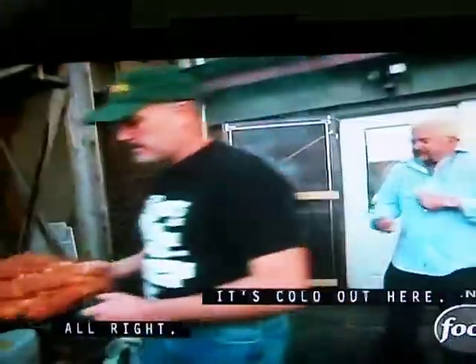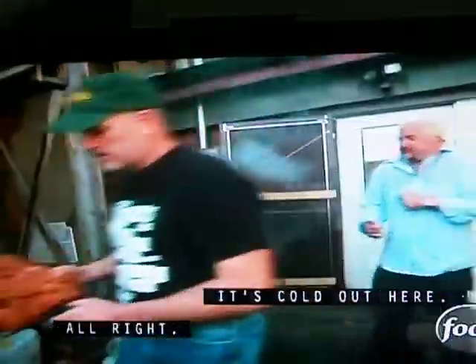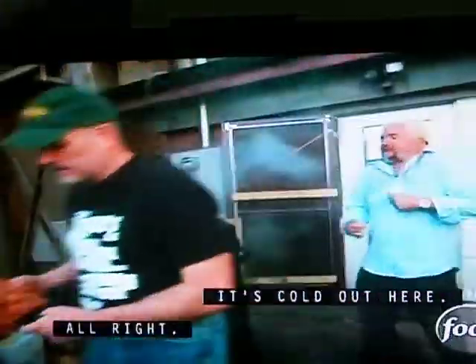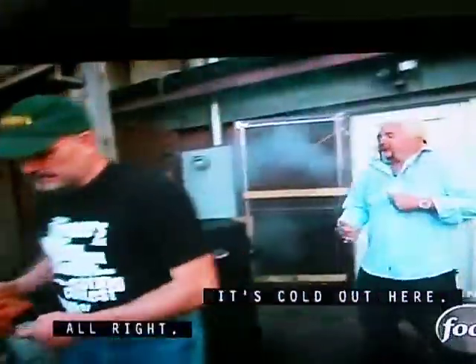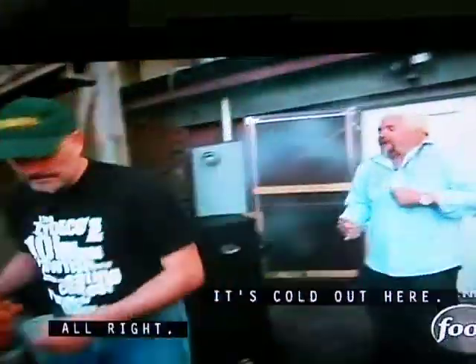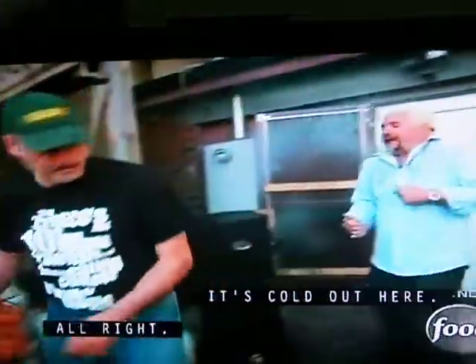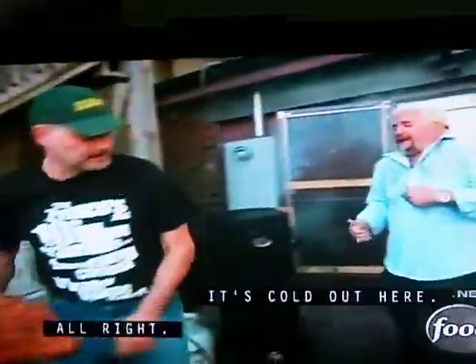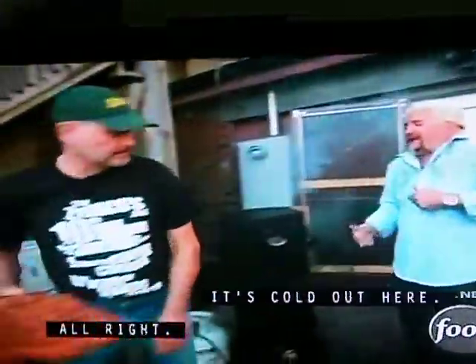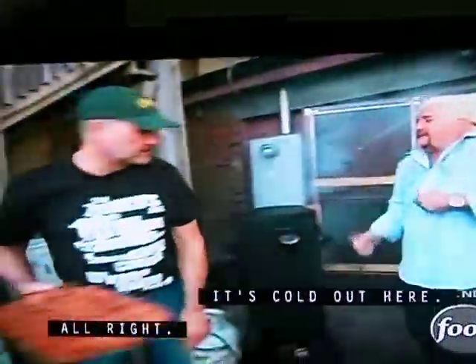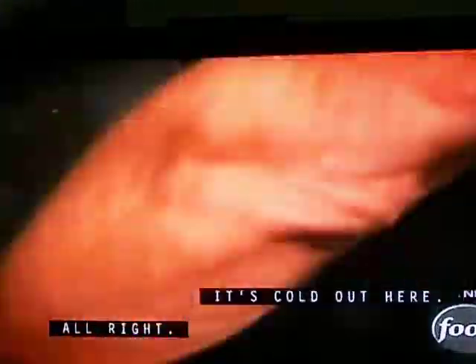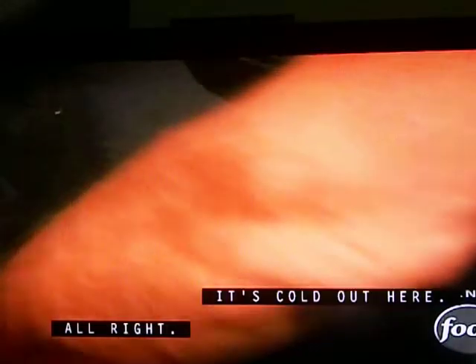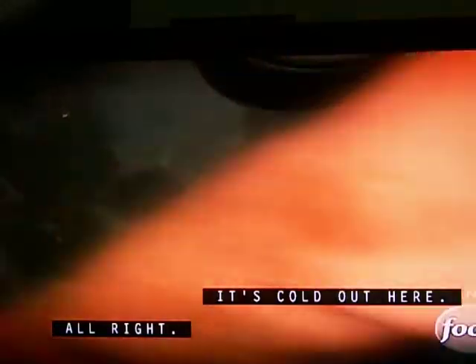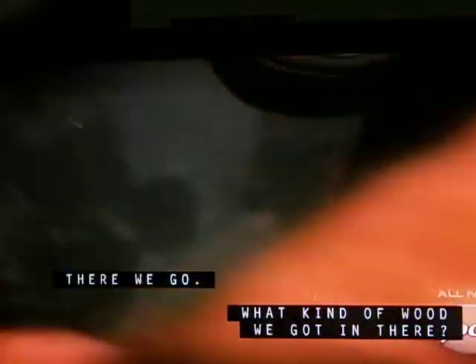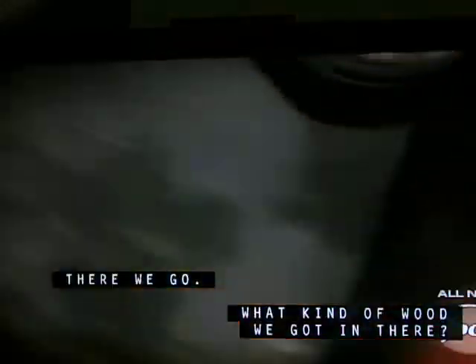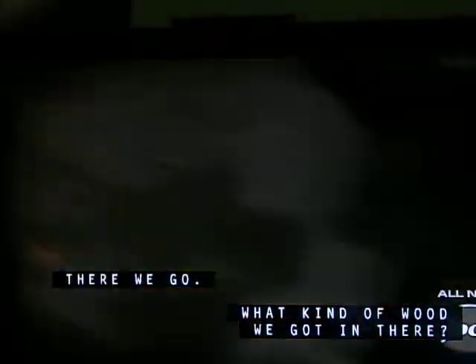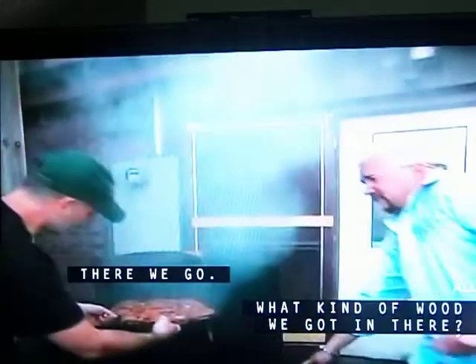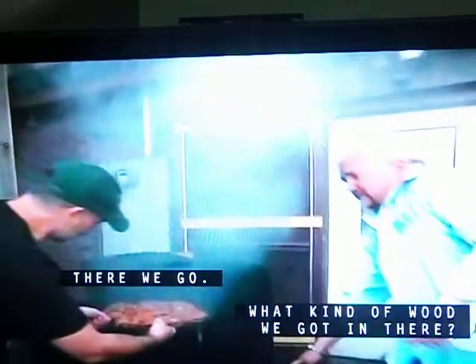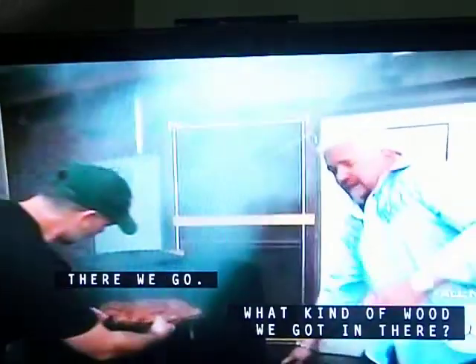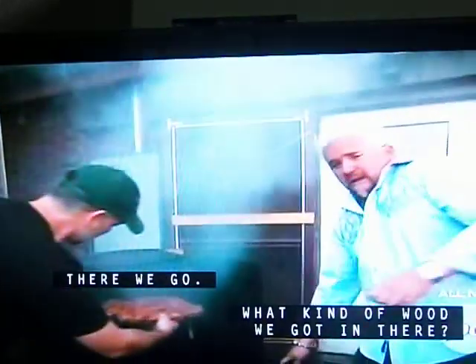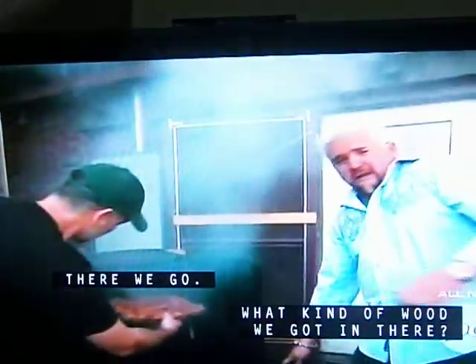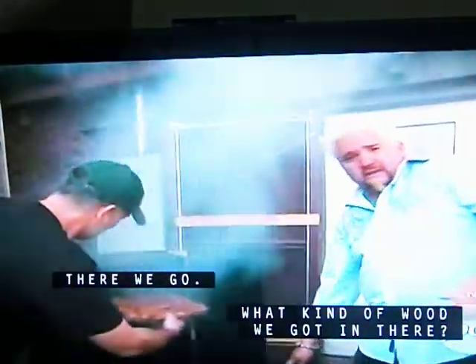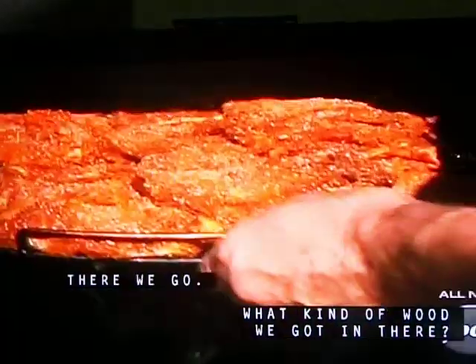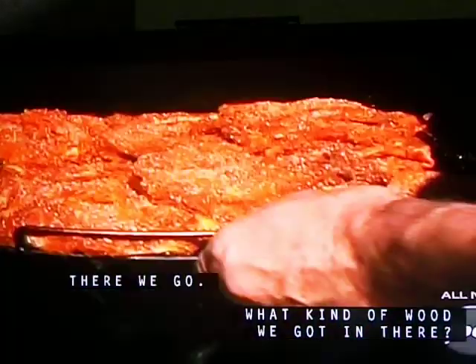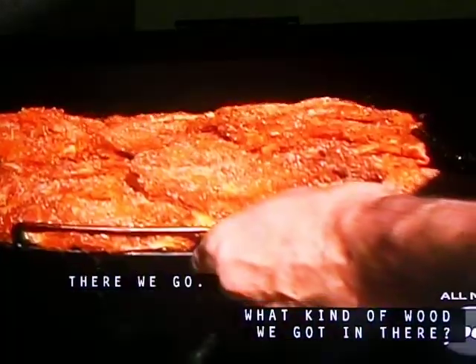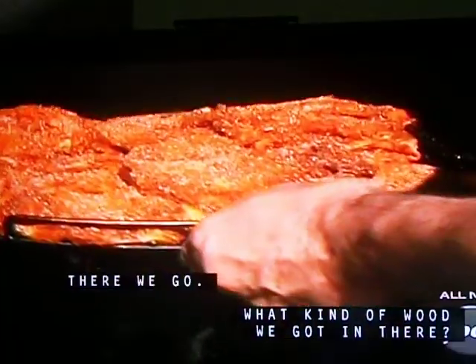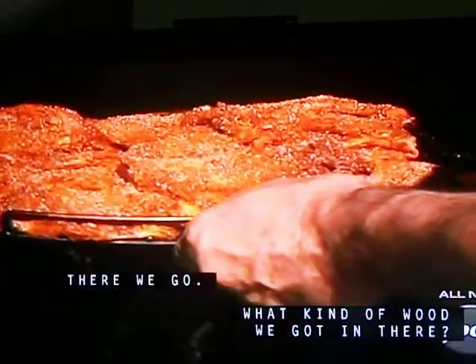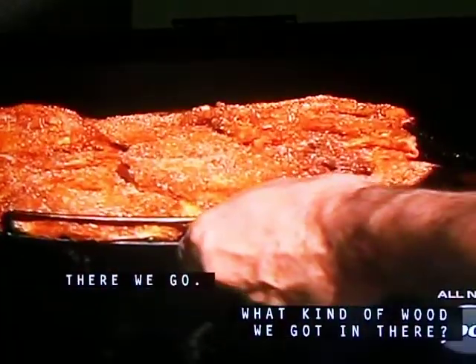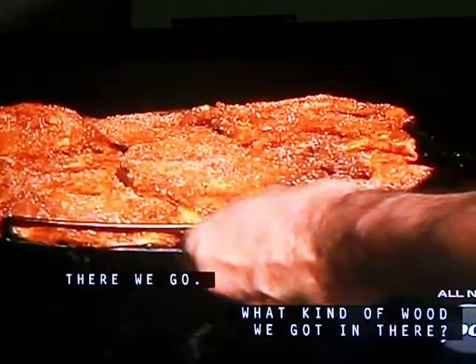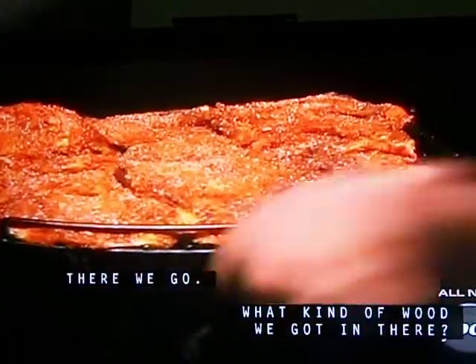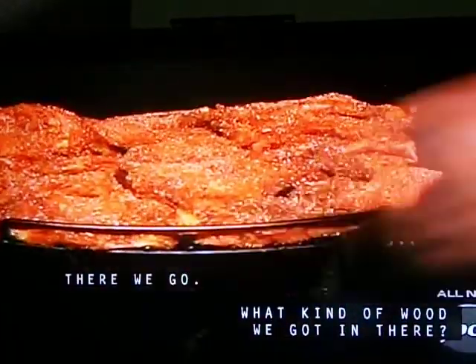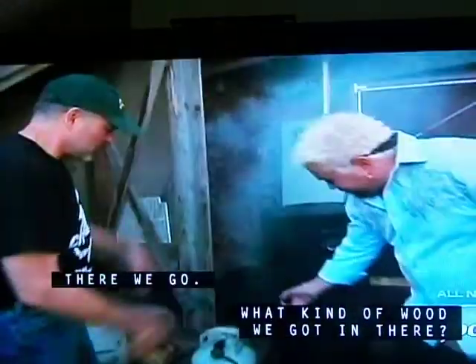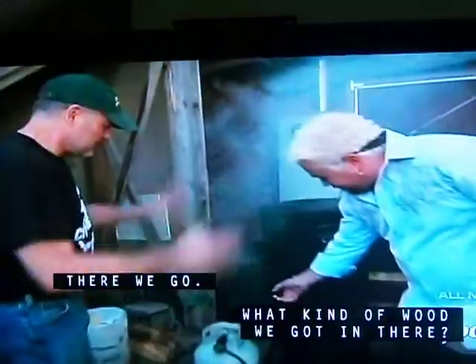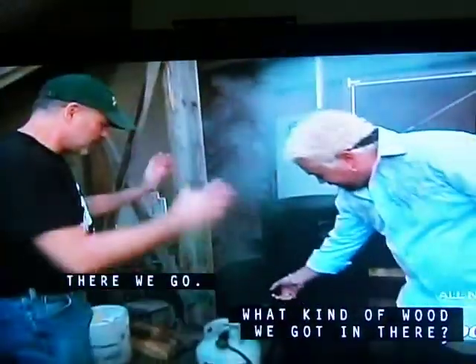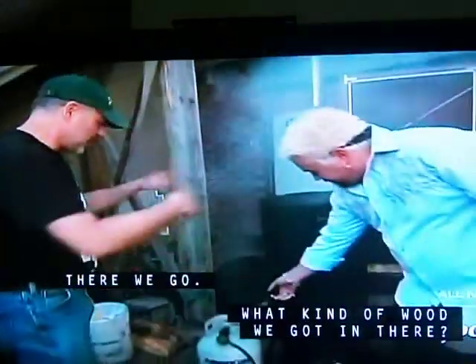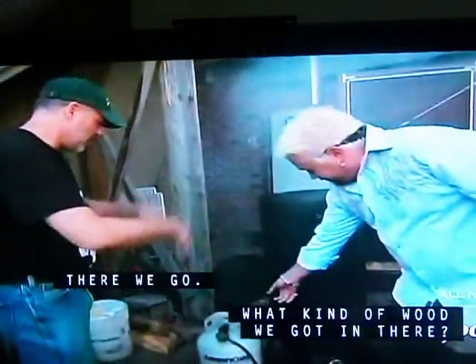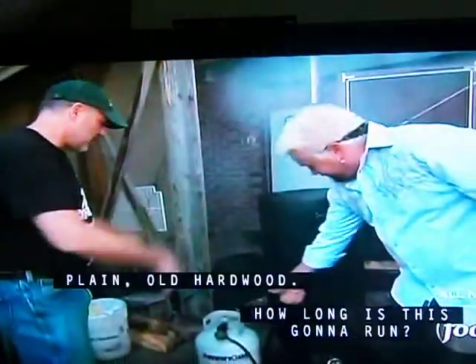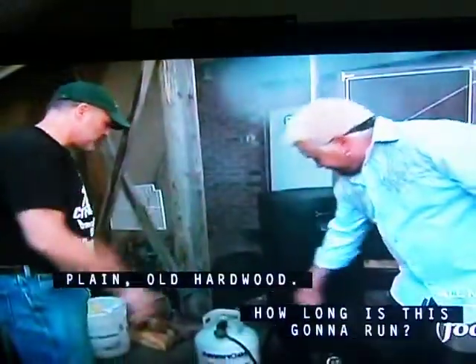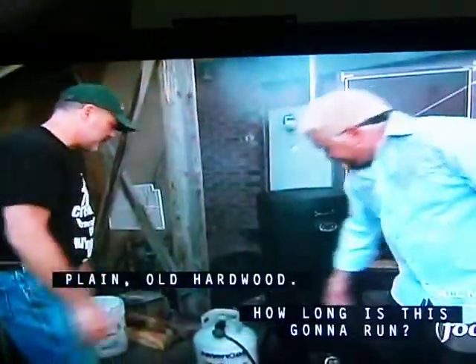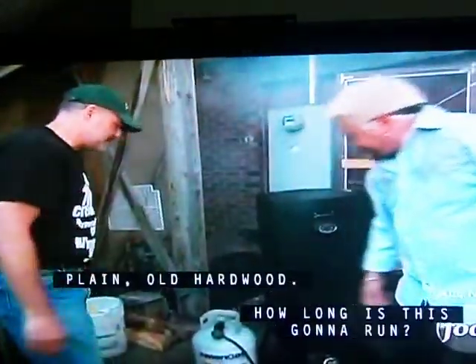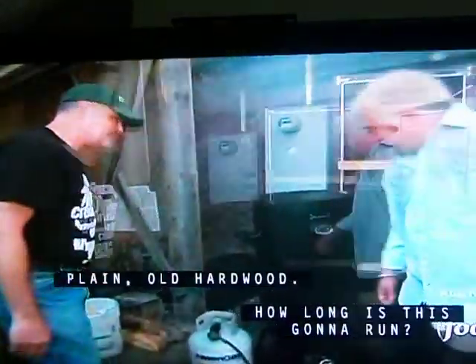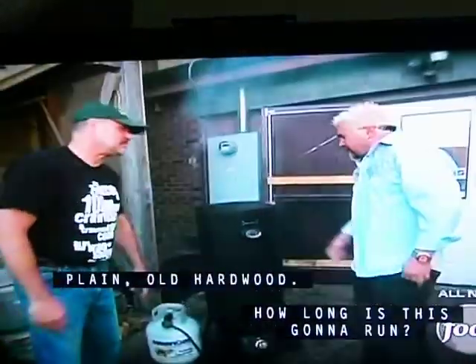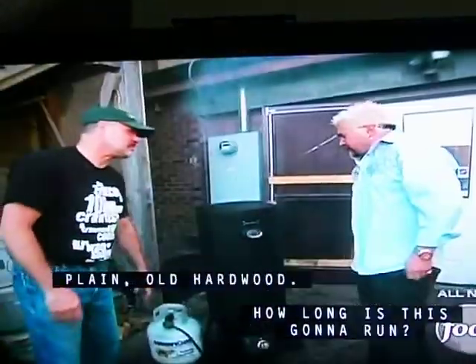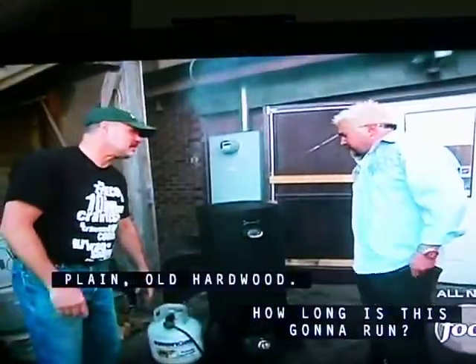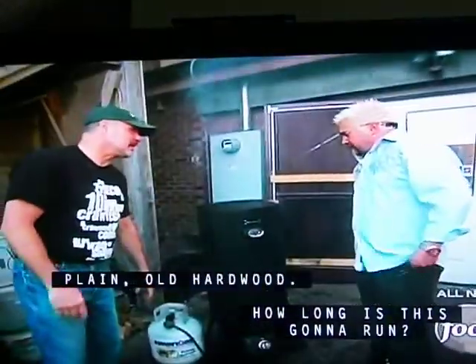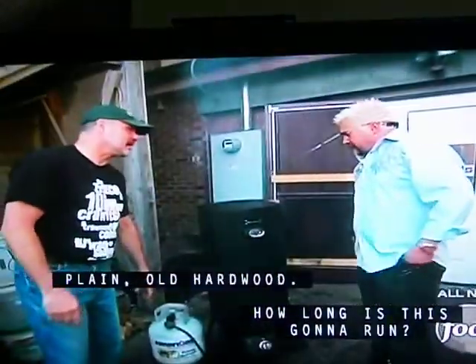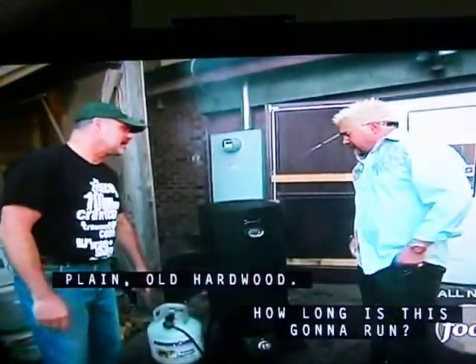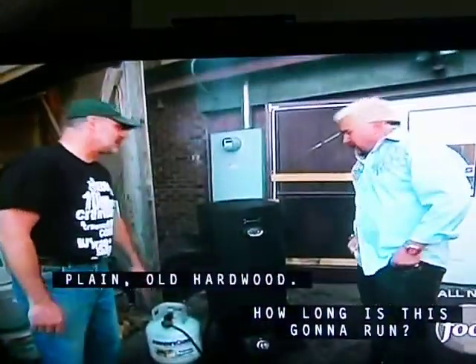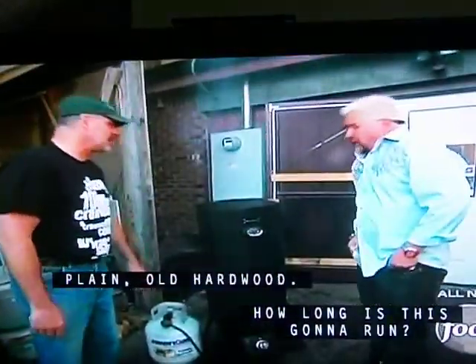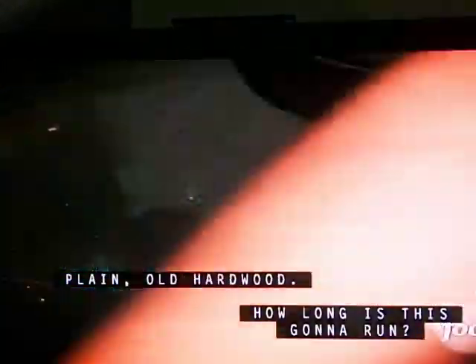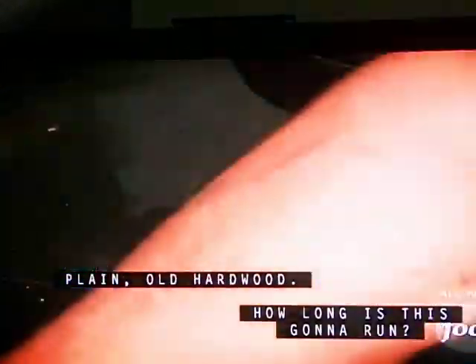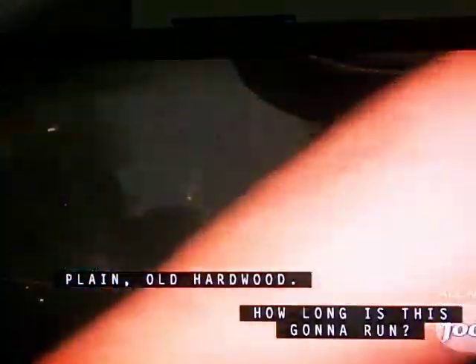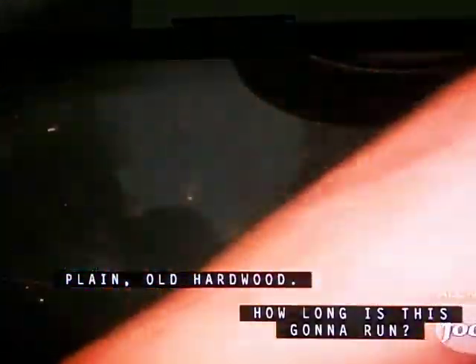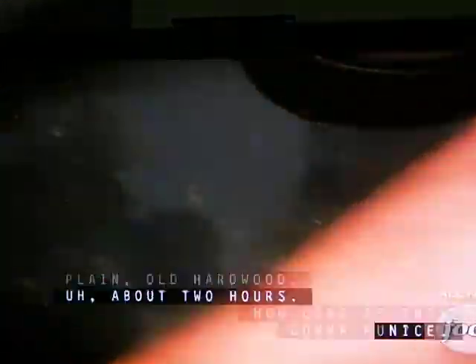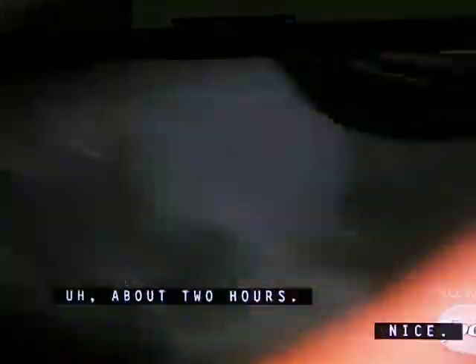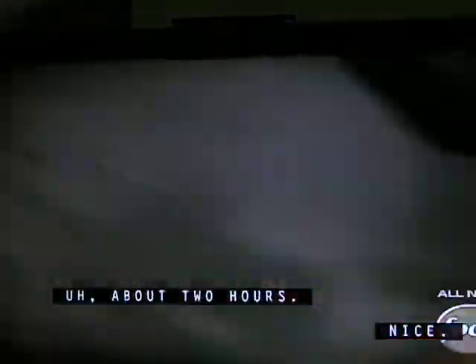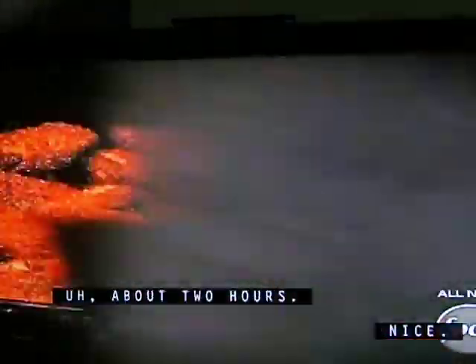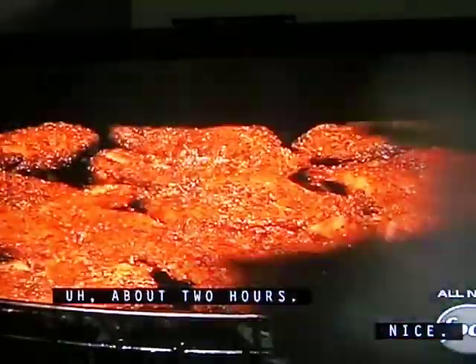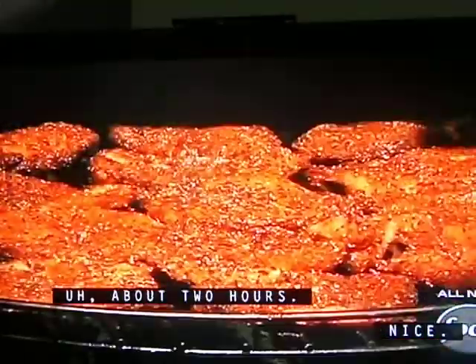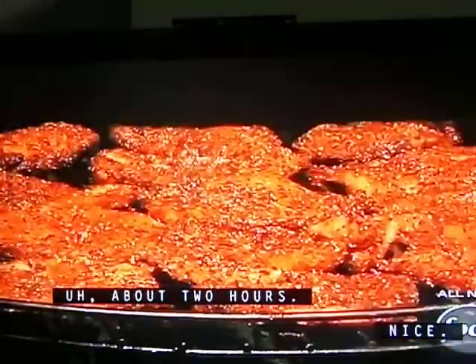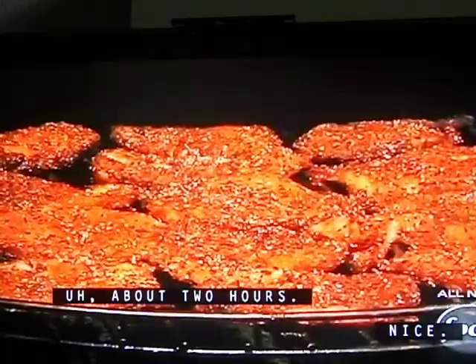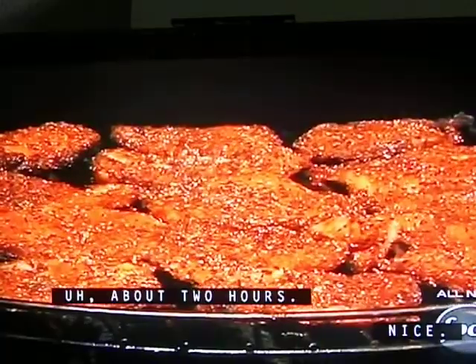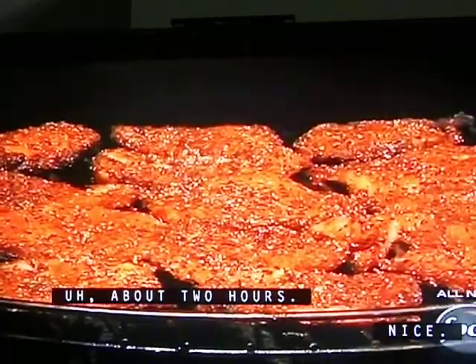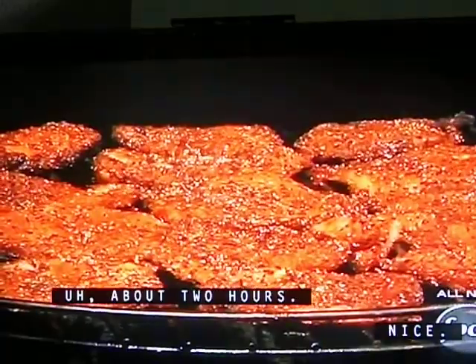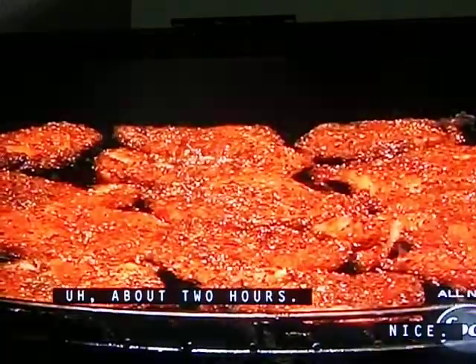It's cold out here. There we go — plain old hardwood. How long is this going to run? About two hours. Nice.